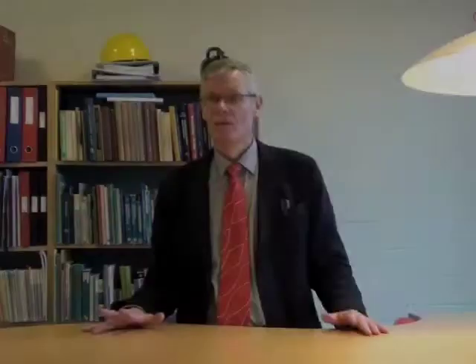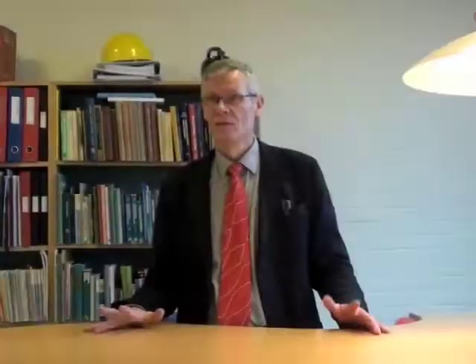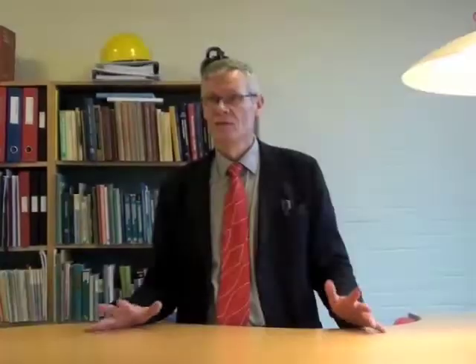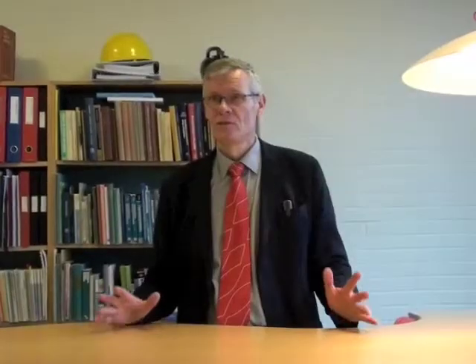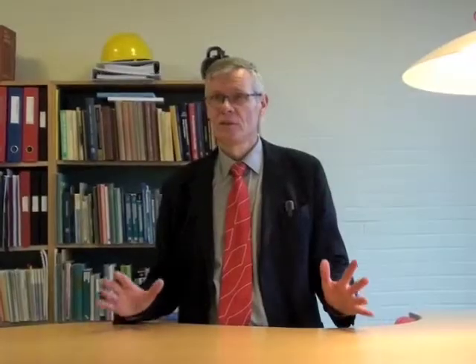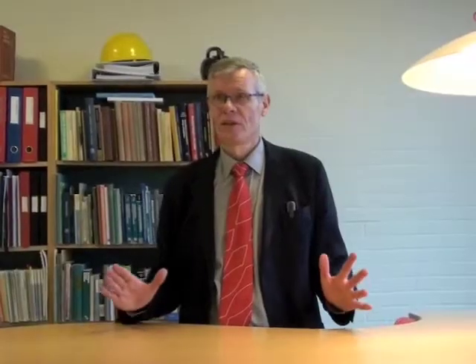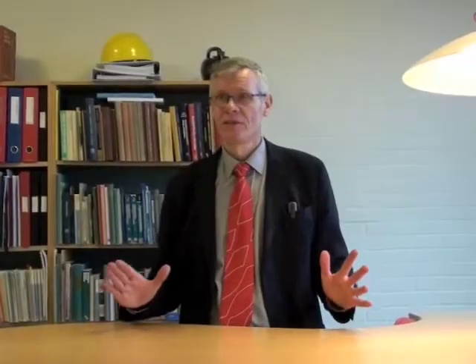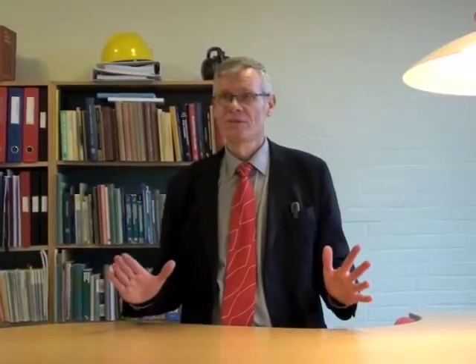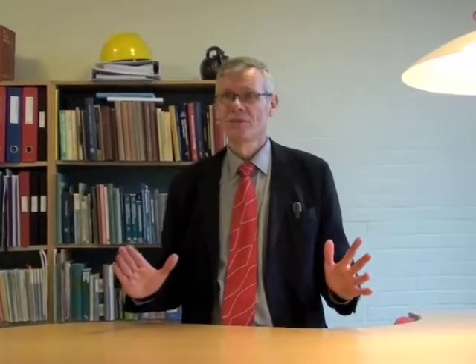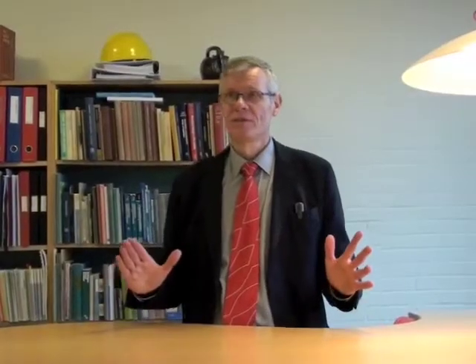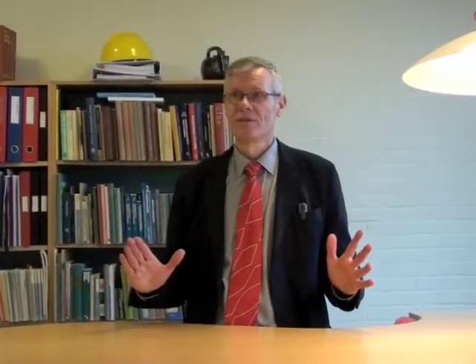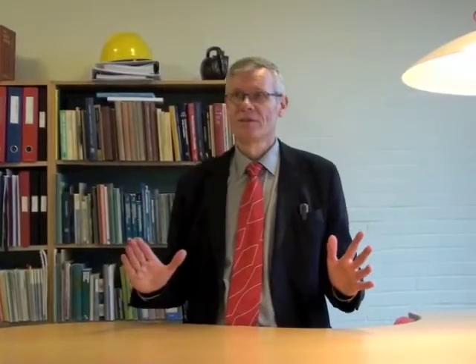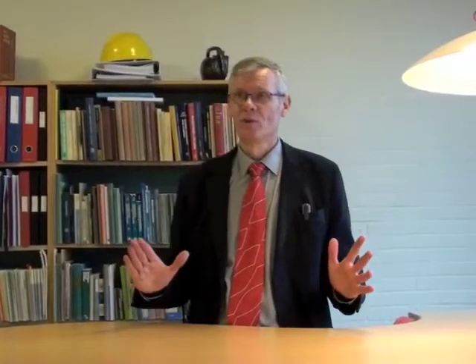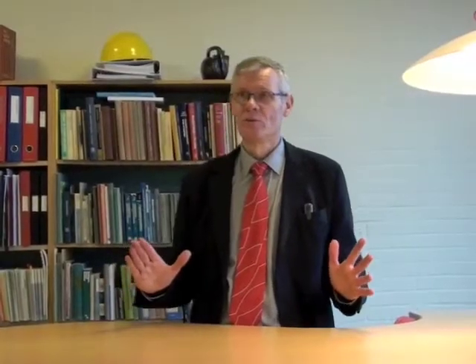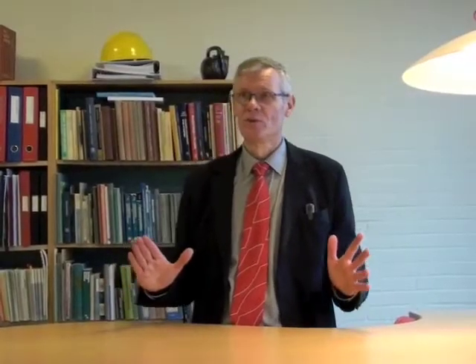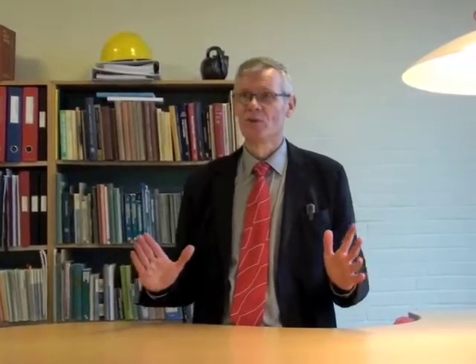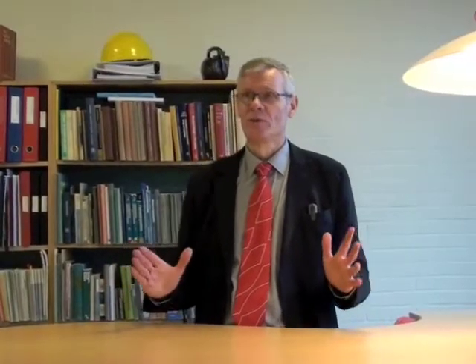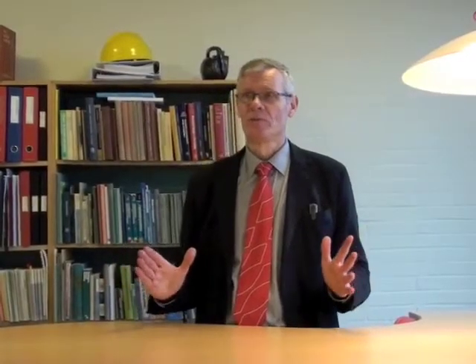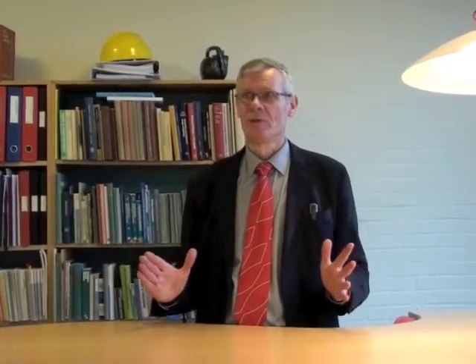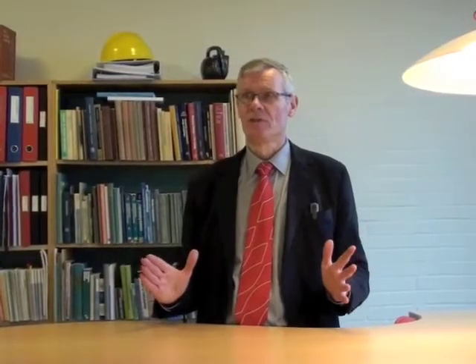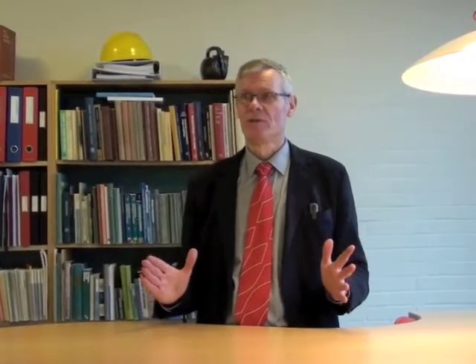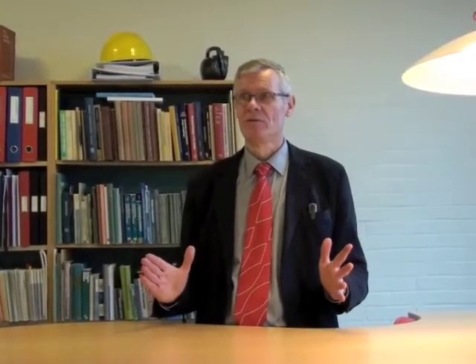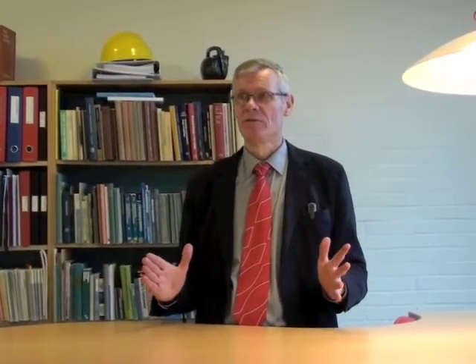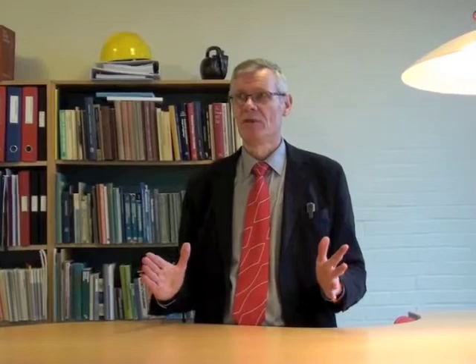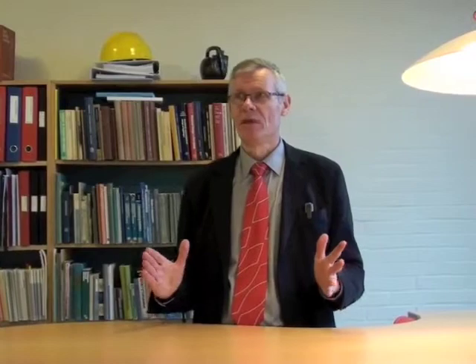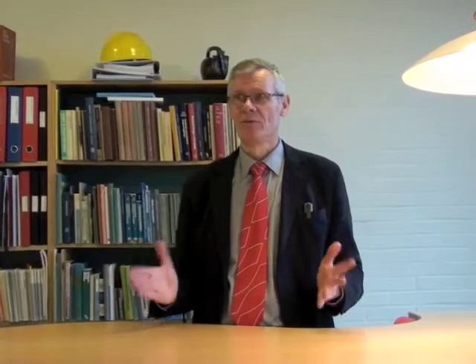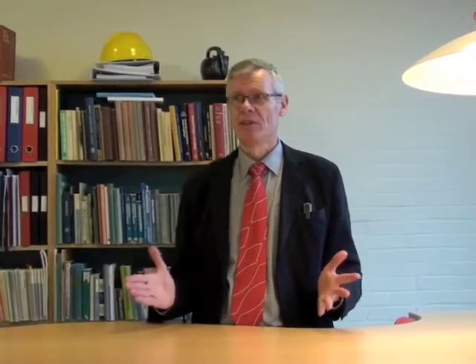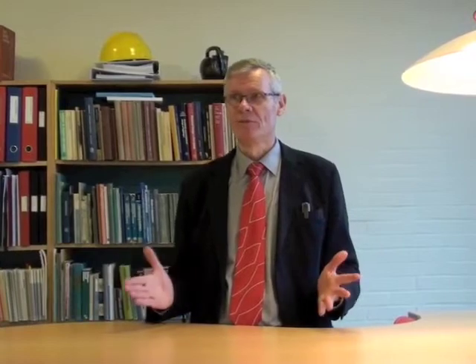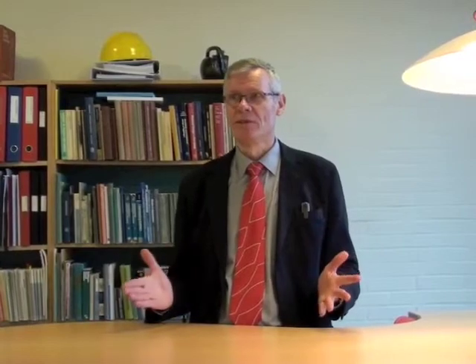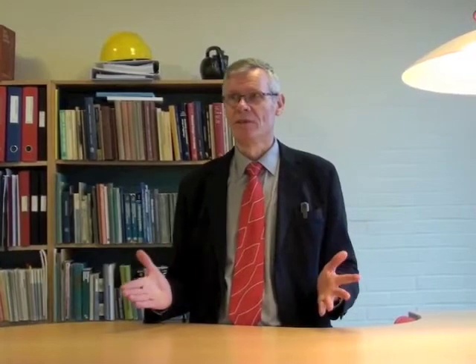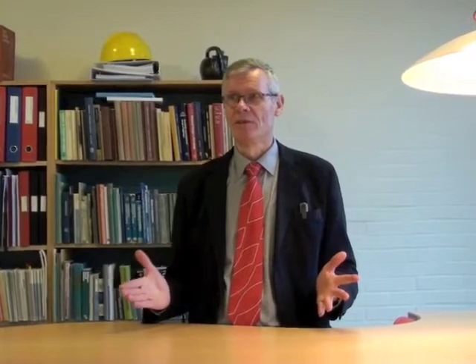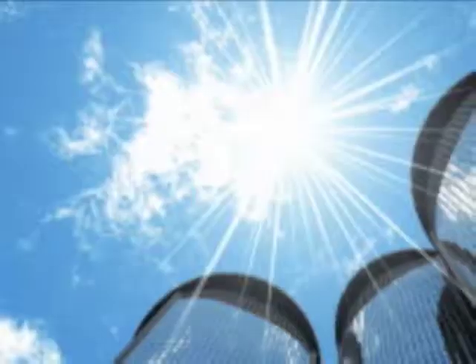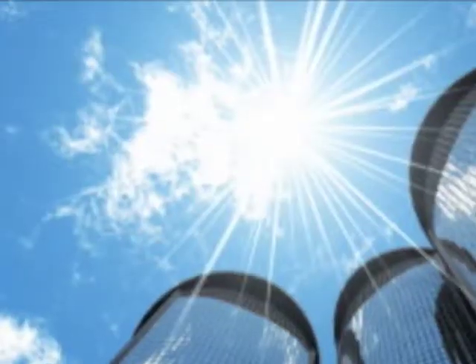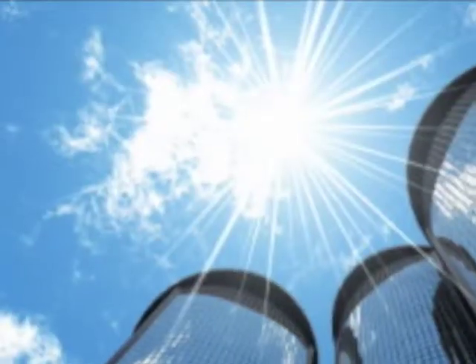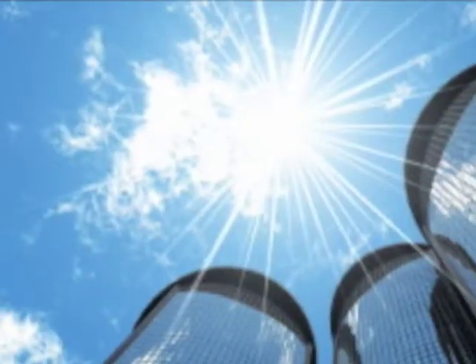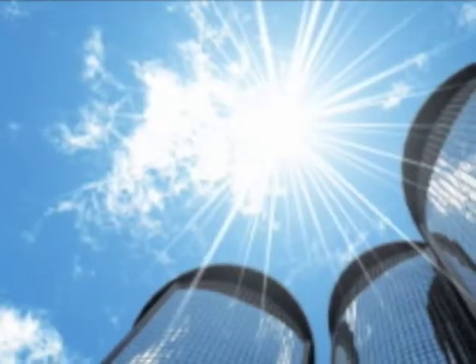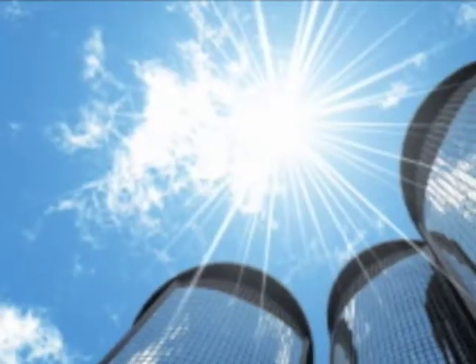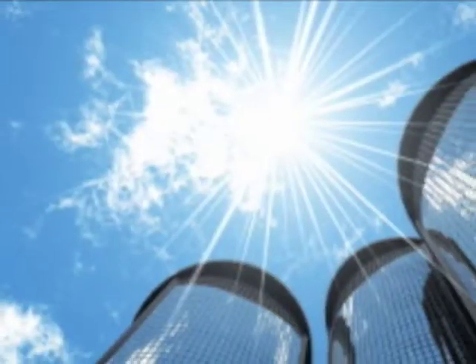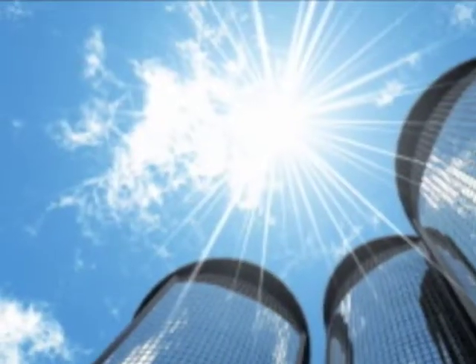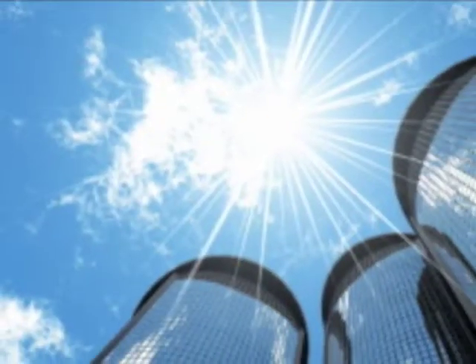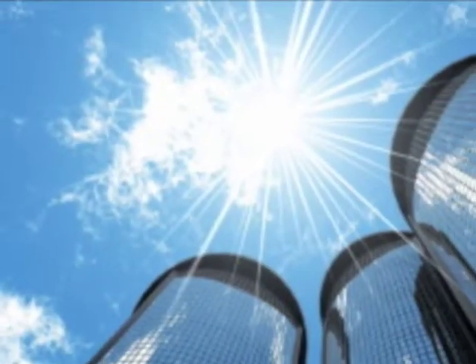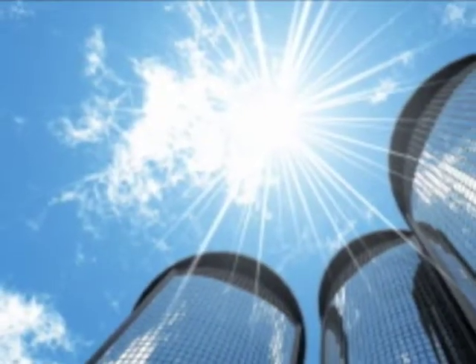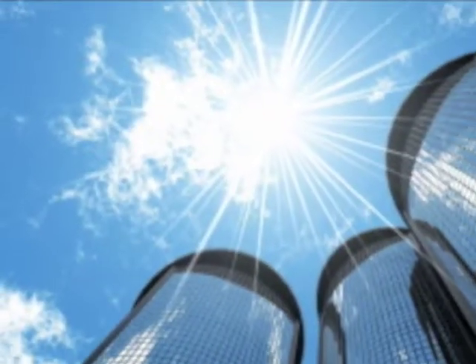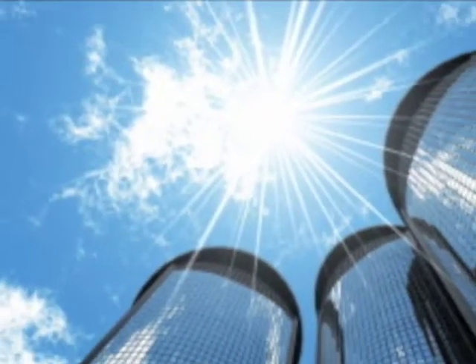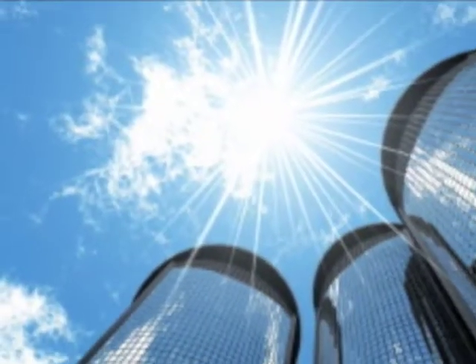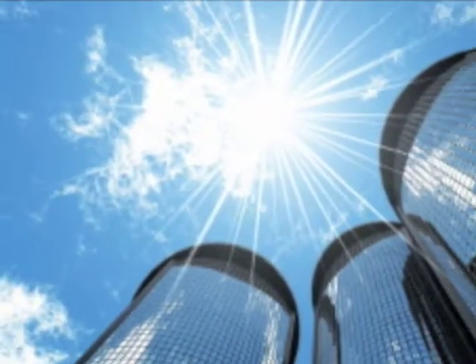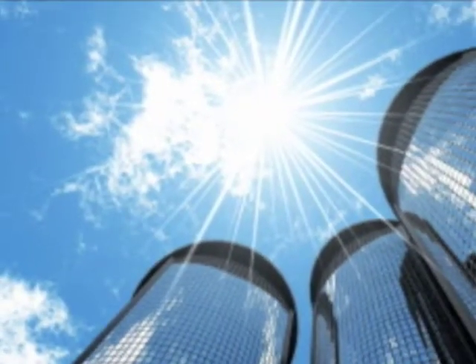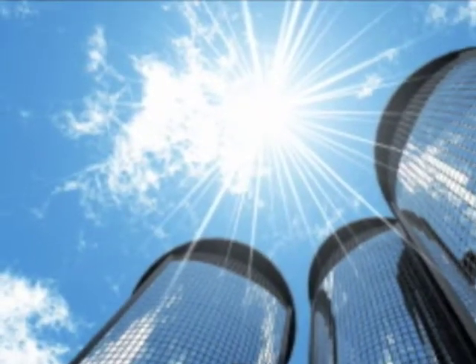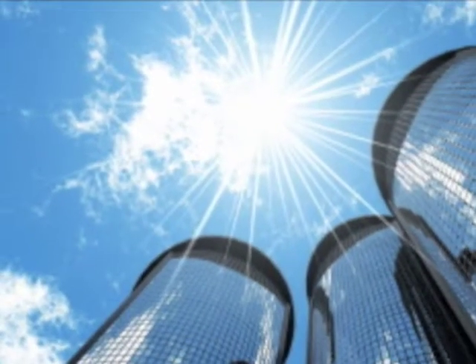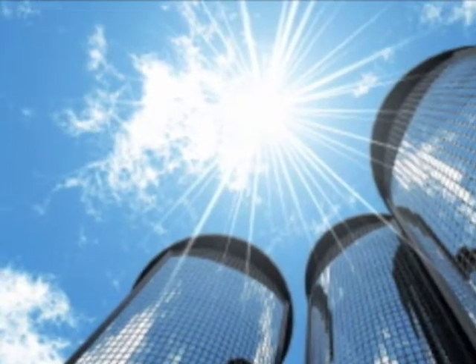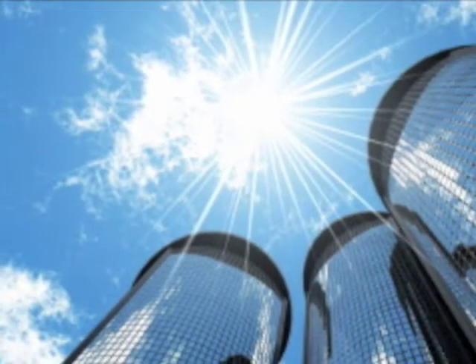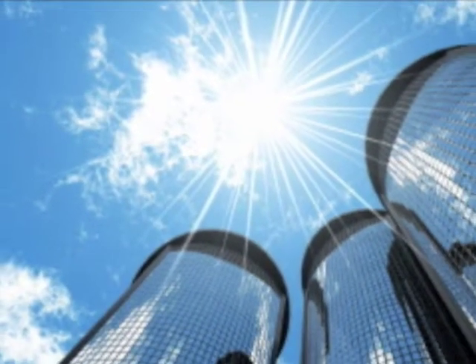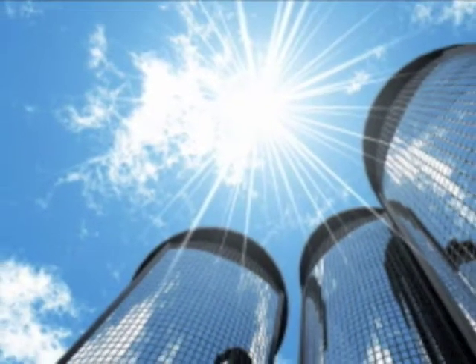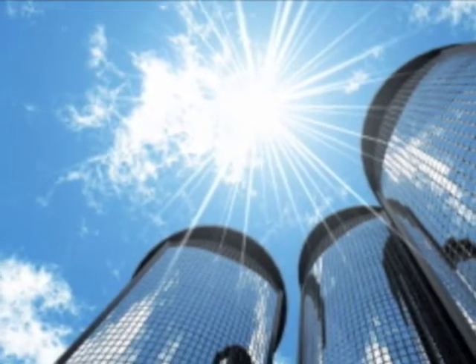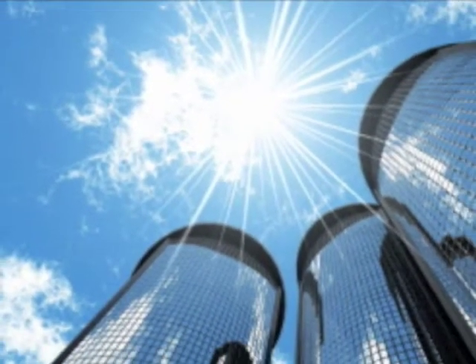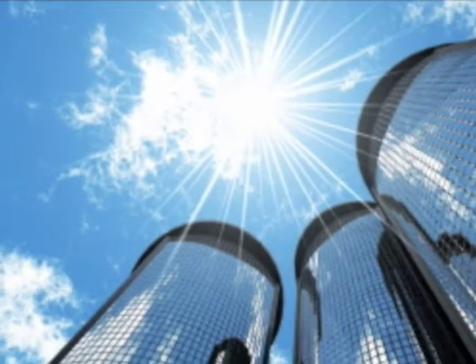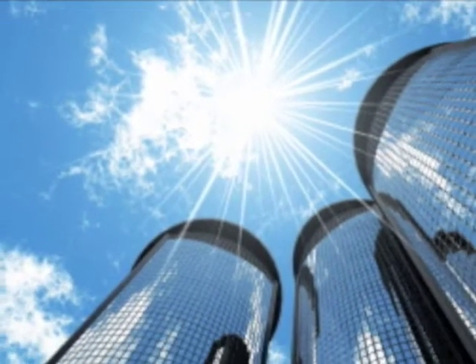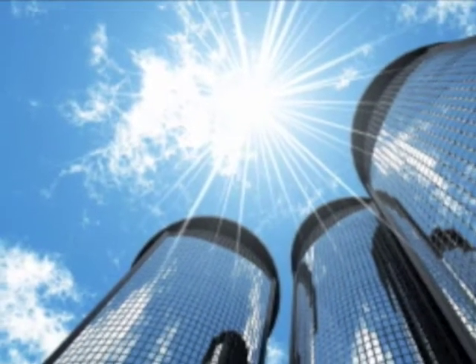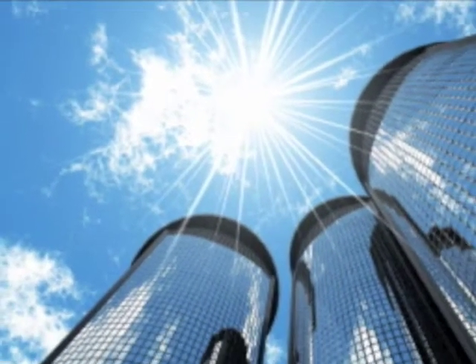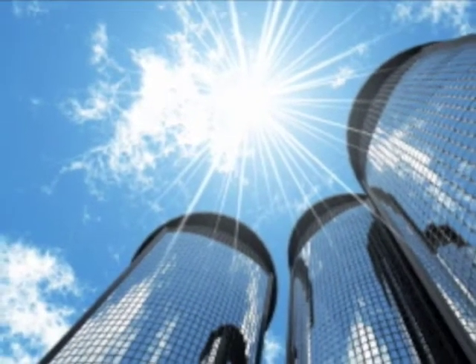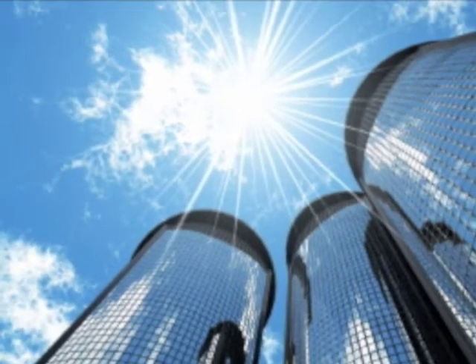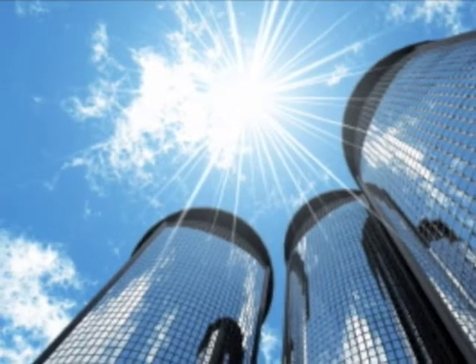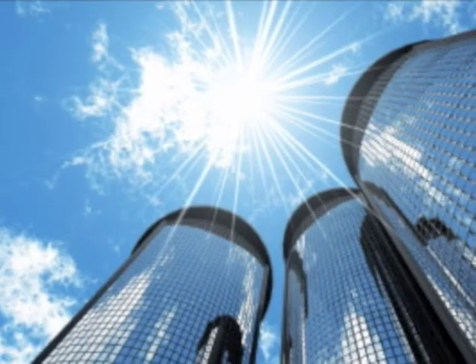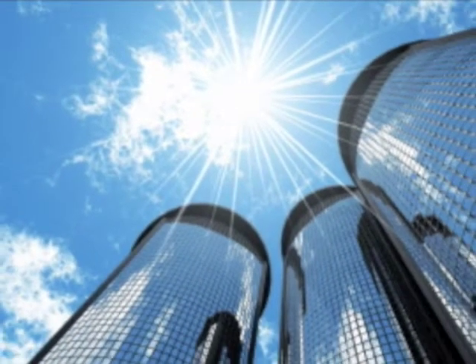SuperLive Structures open new perspectives for high-rise buildings. Due to the reduced weight, you can build them higher than ever before.